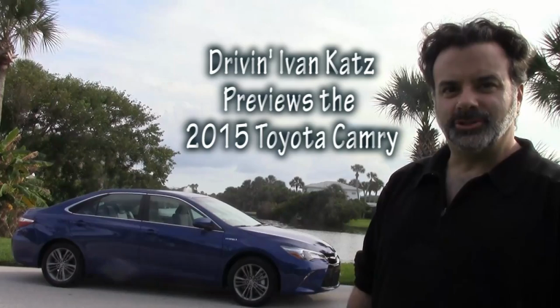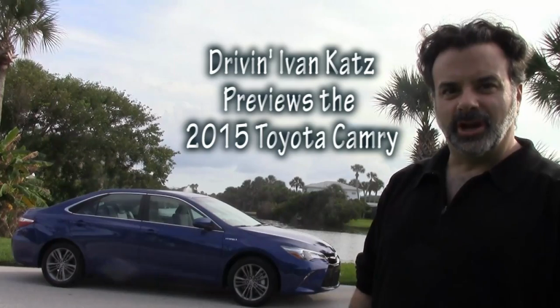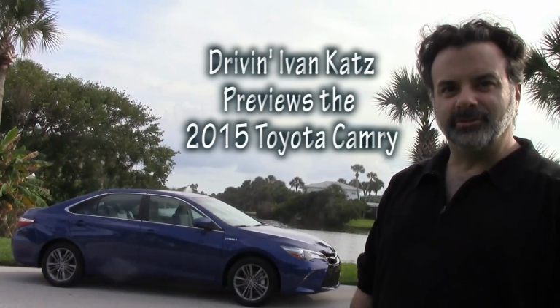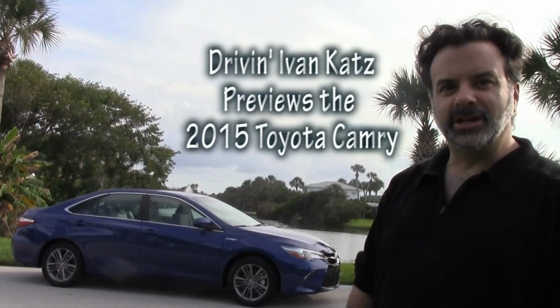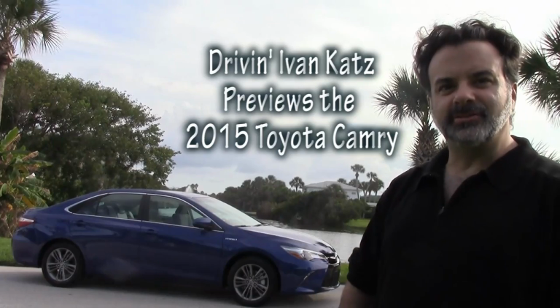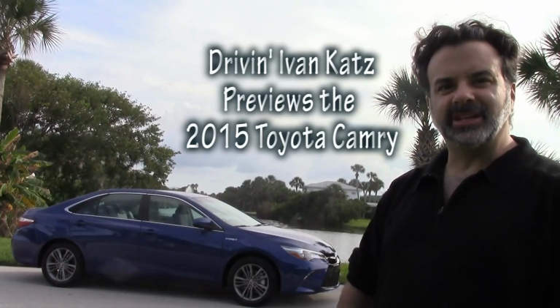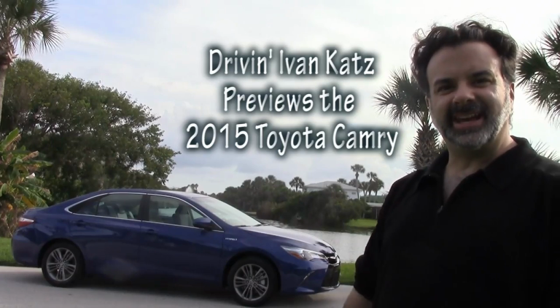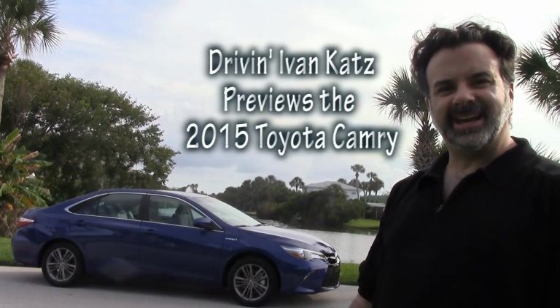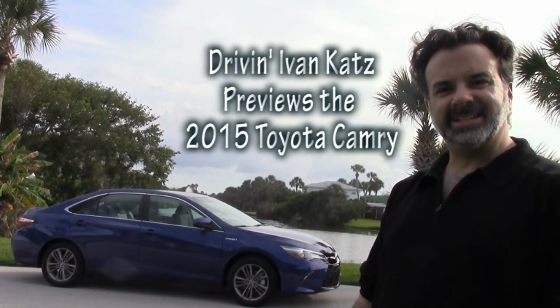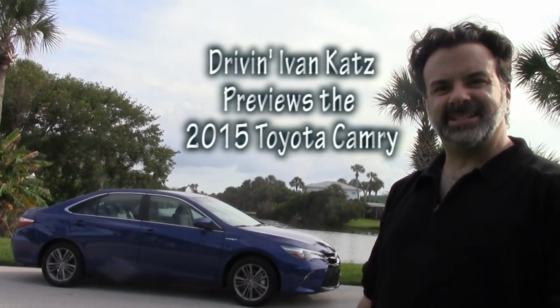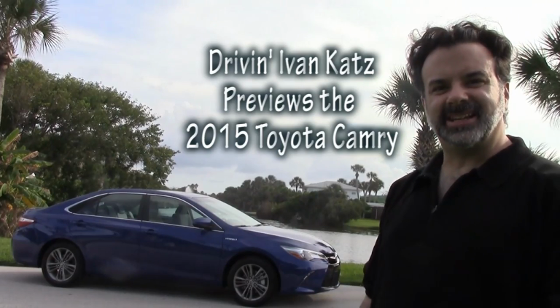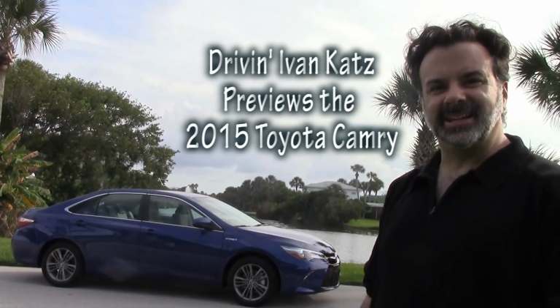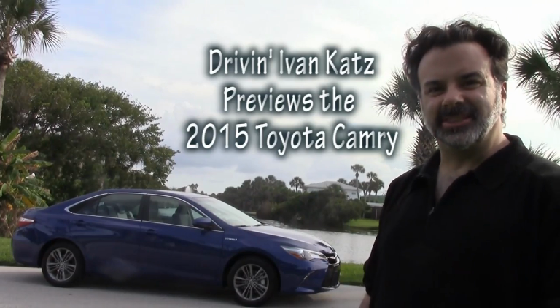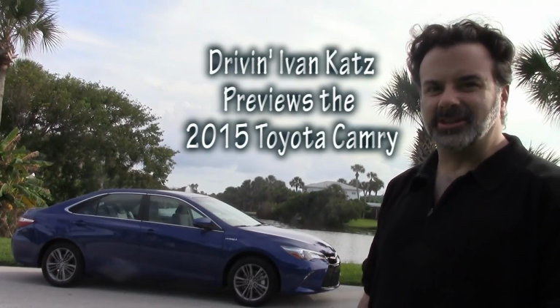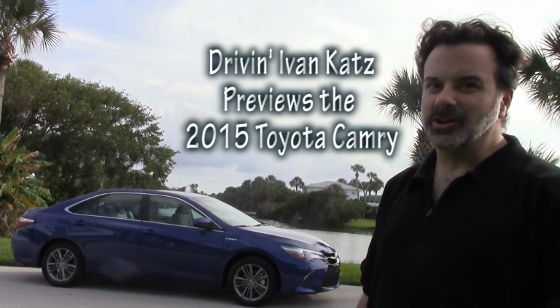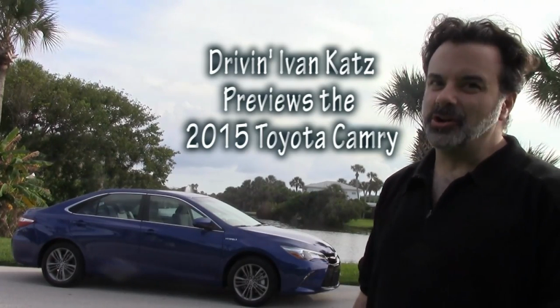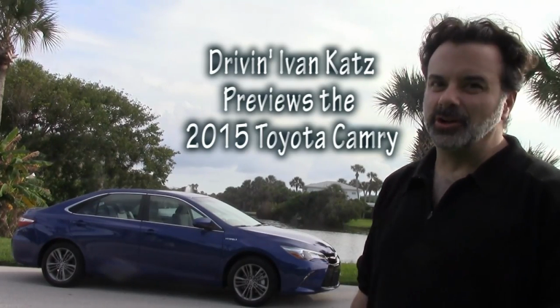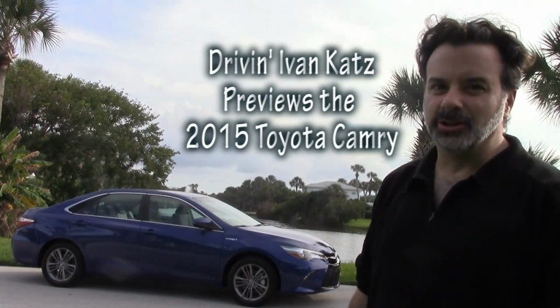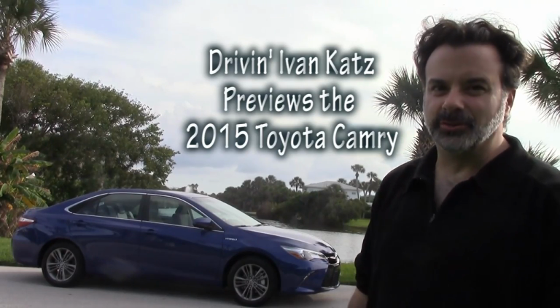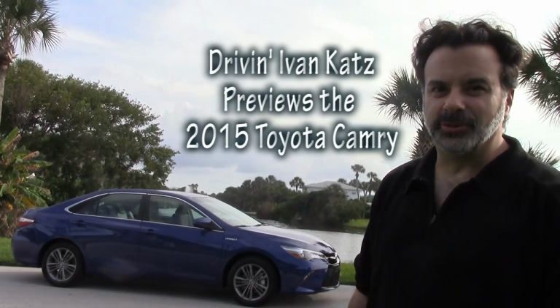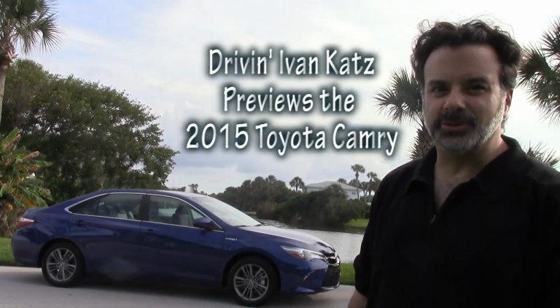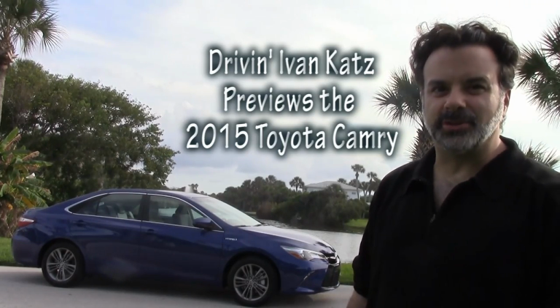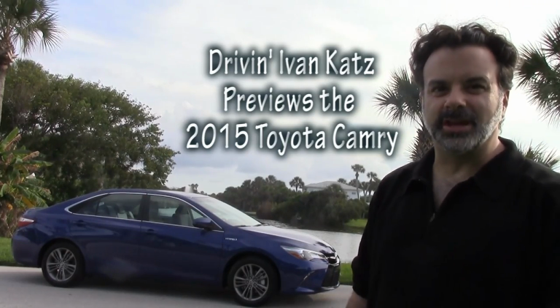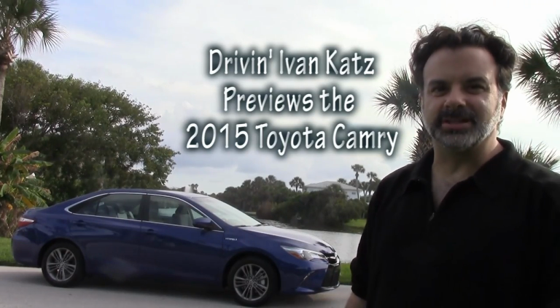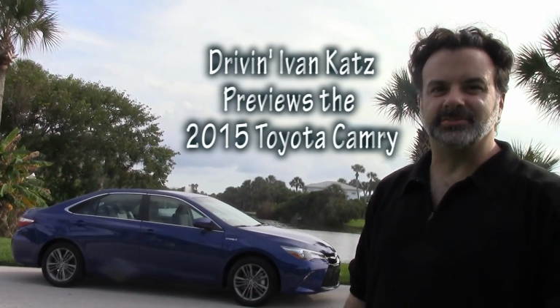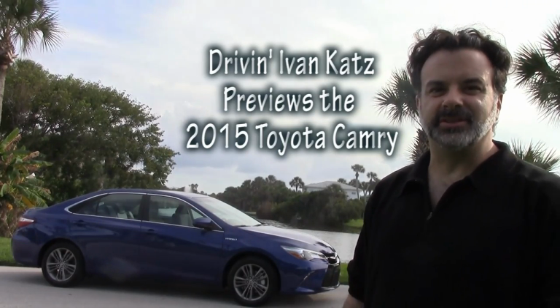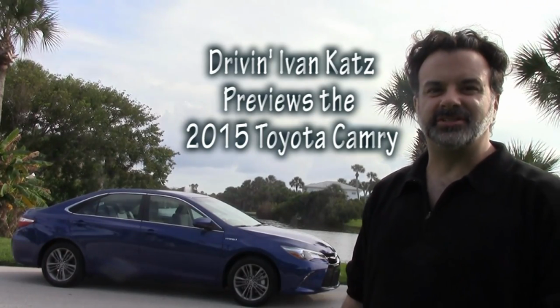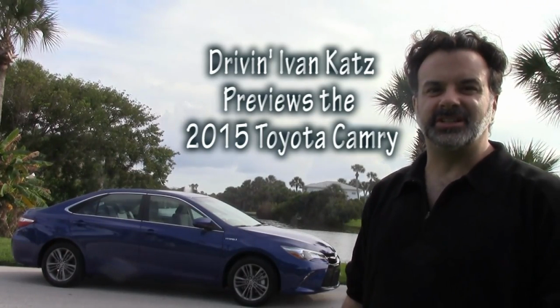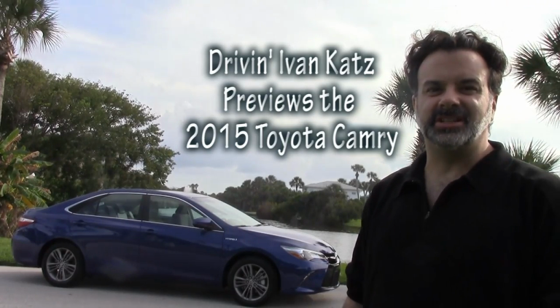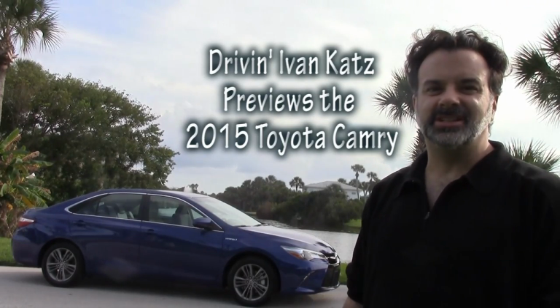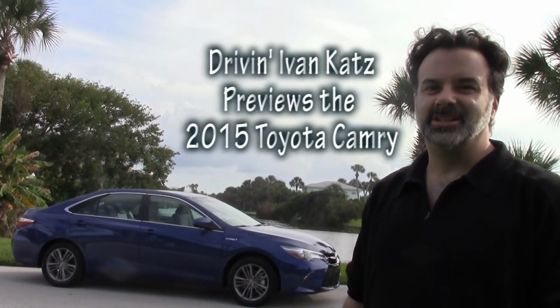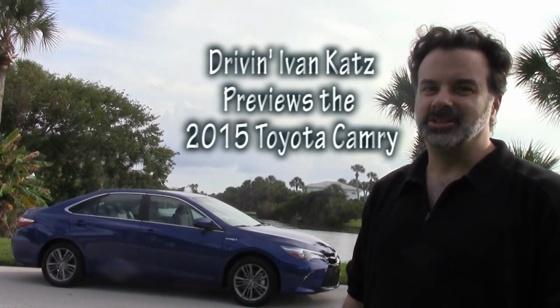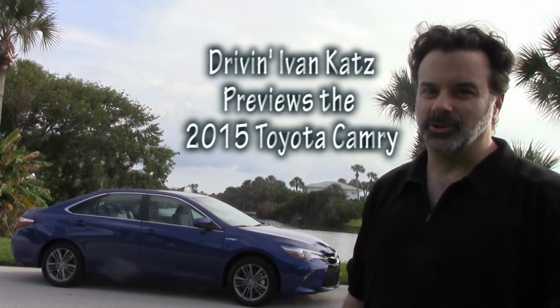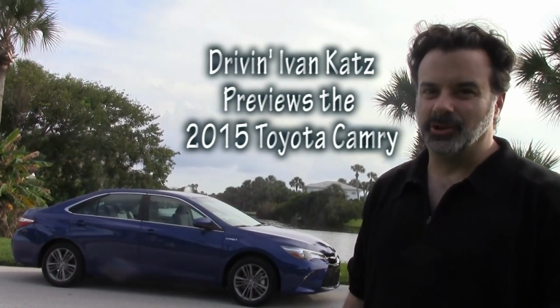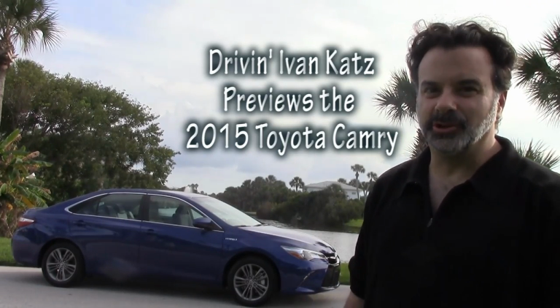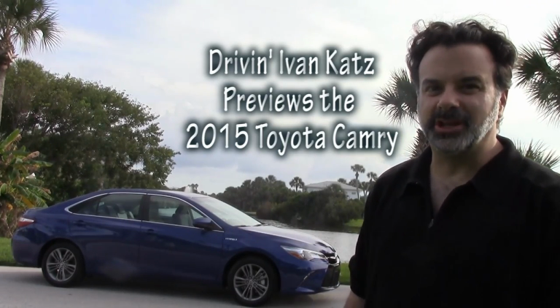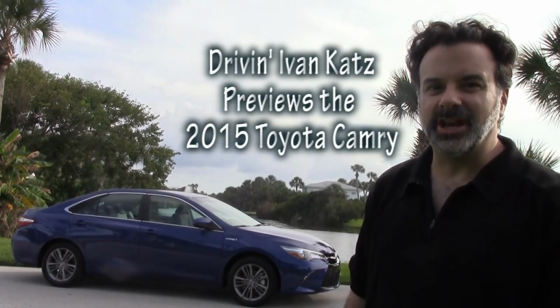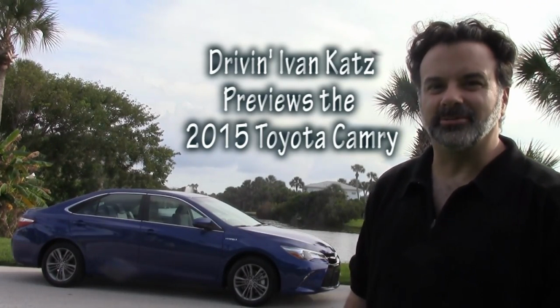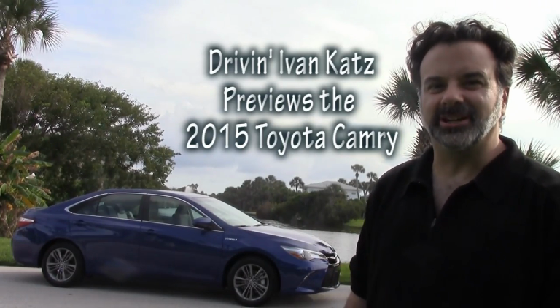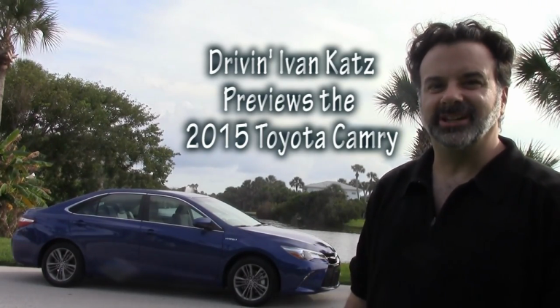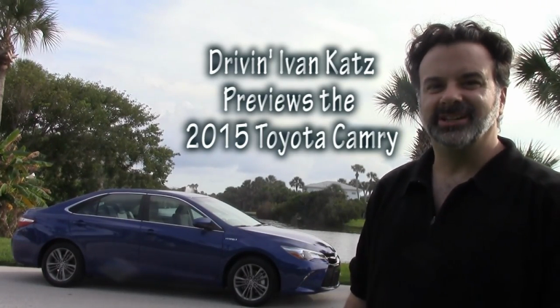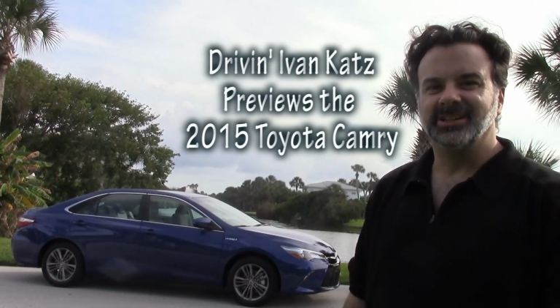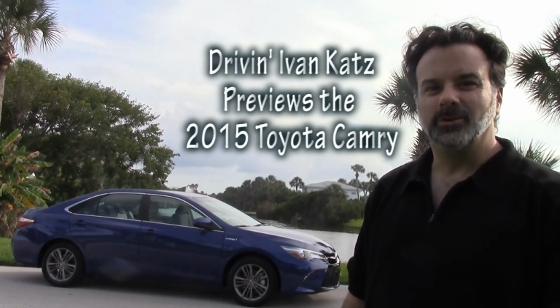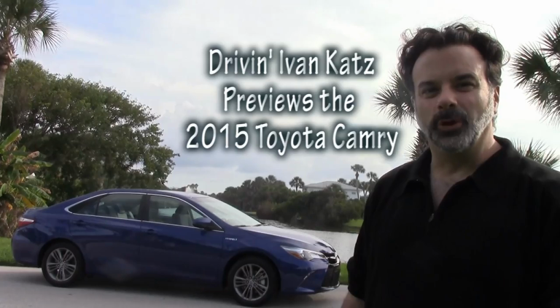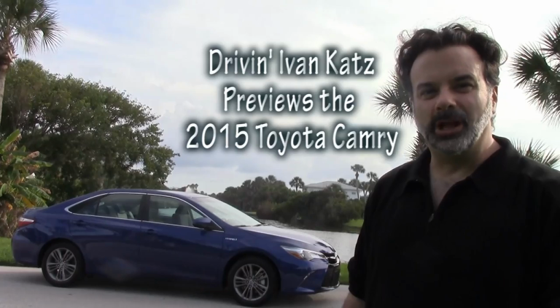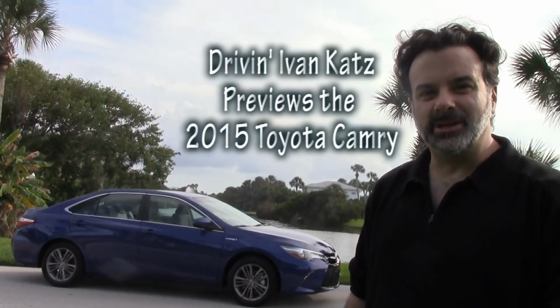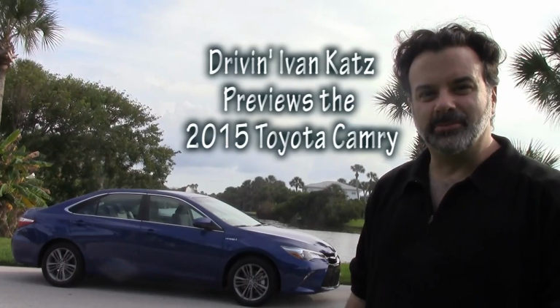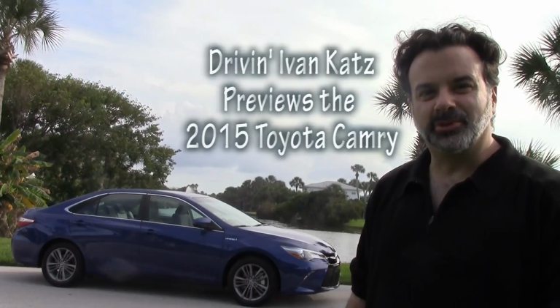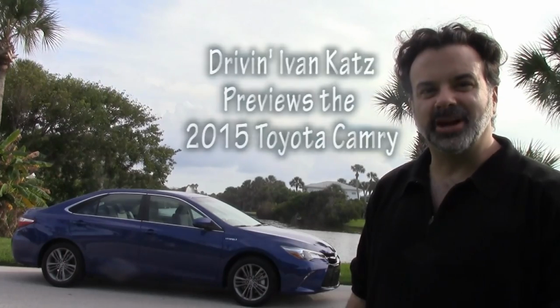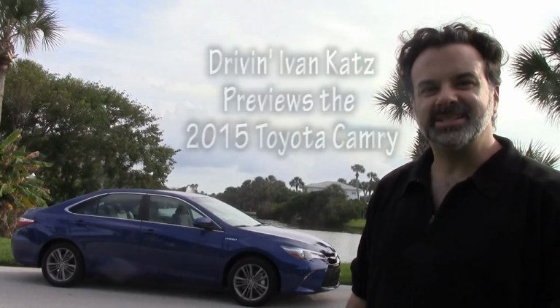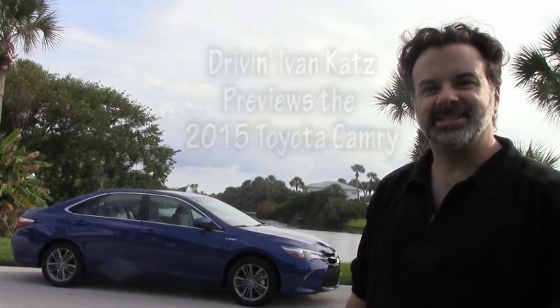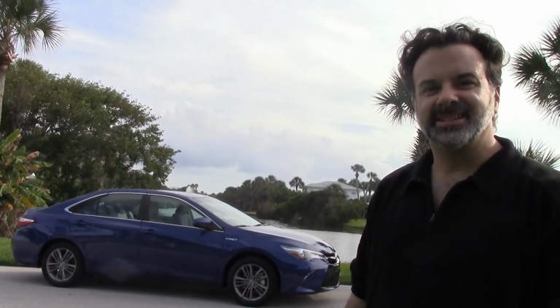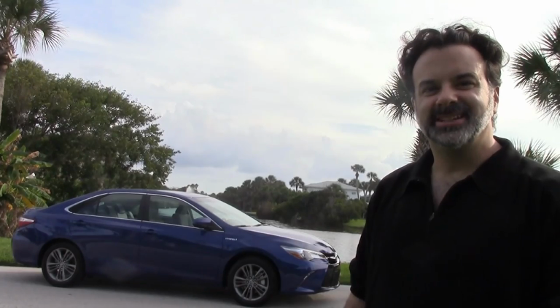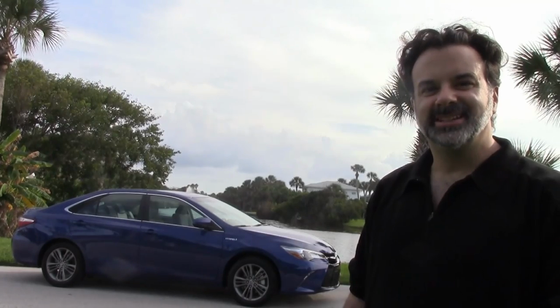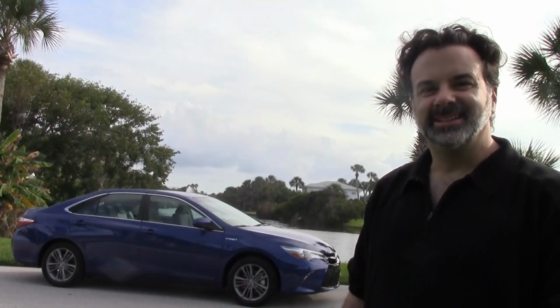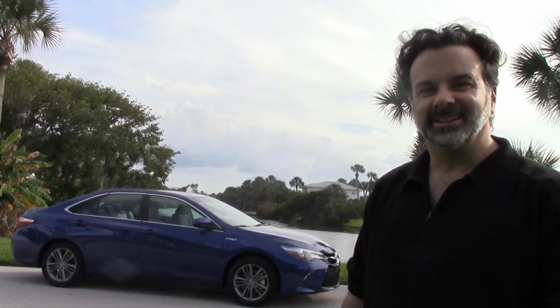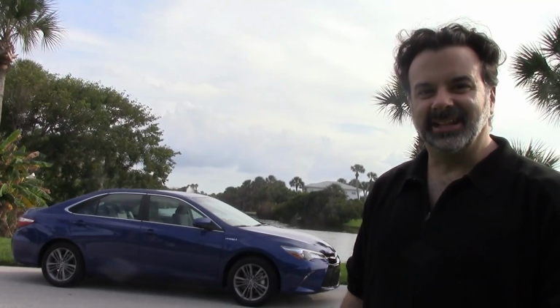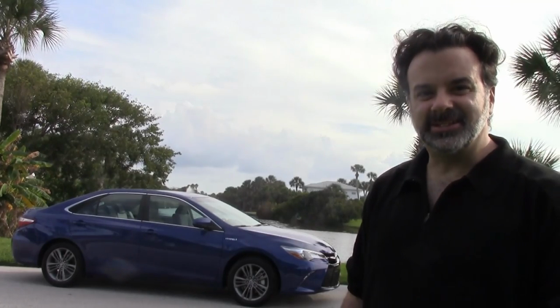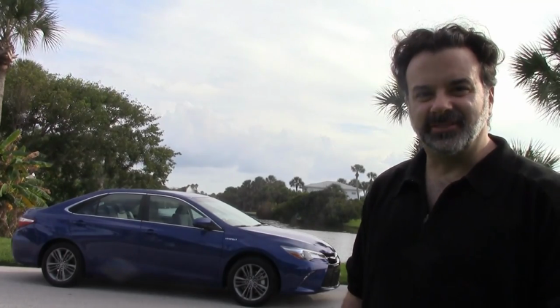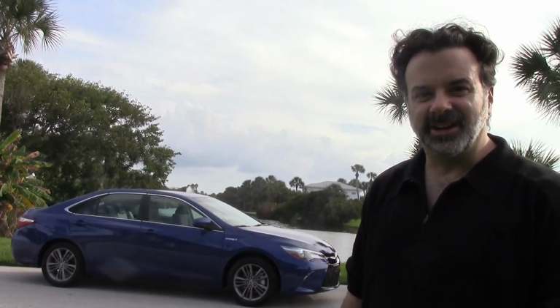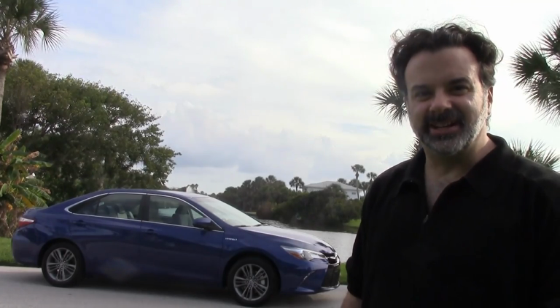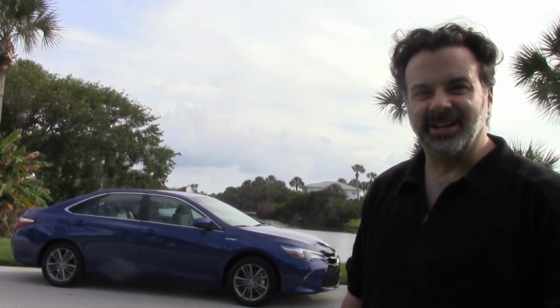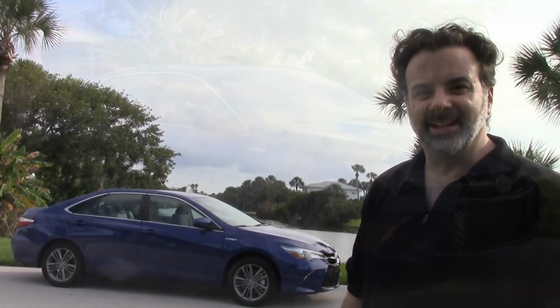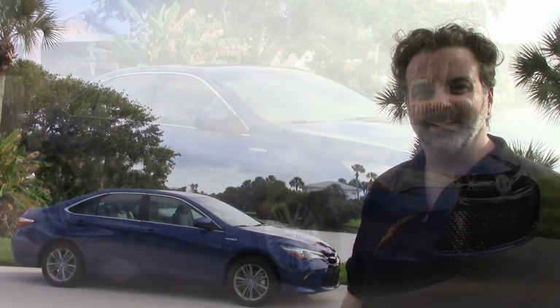I'm driving Ivan Katz, checking out the all-new for 2015 Toyota Camry. Will I be impressed? Let's find out.